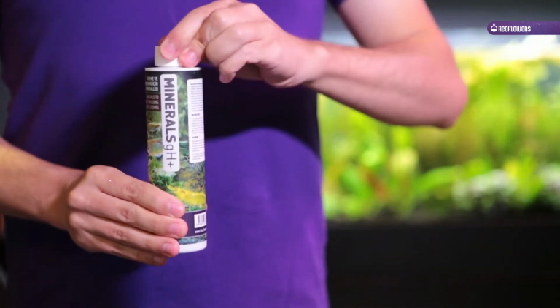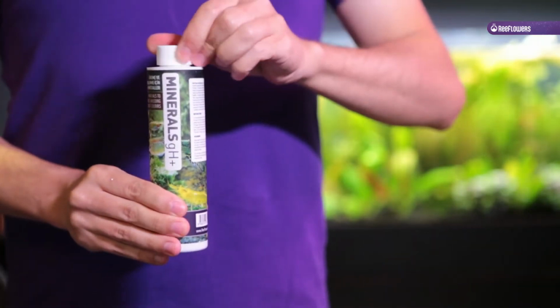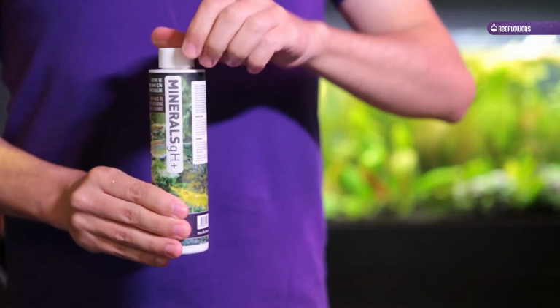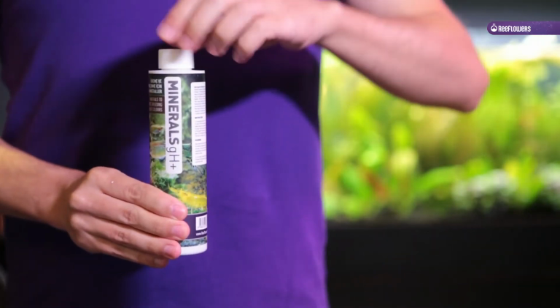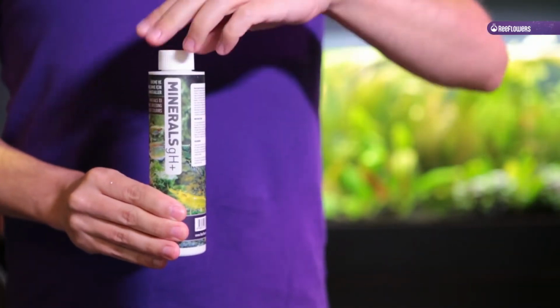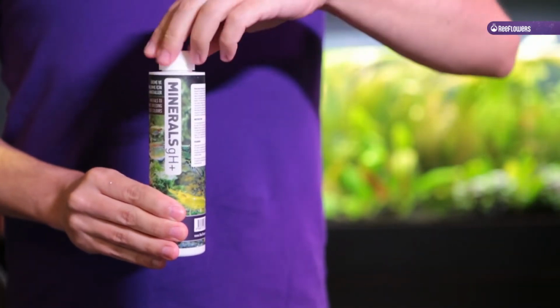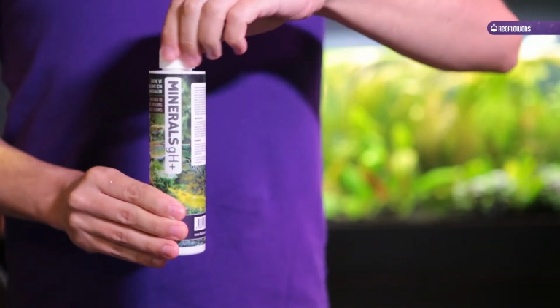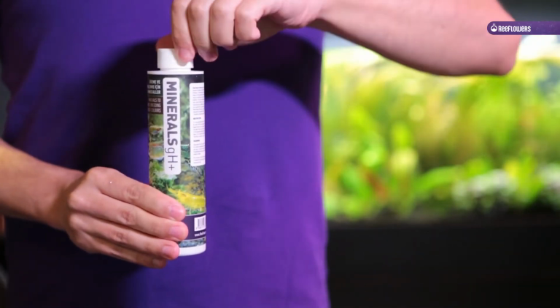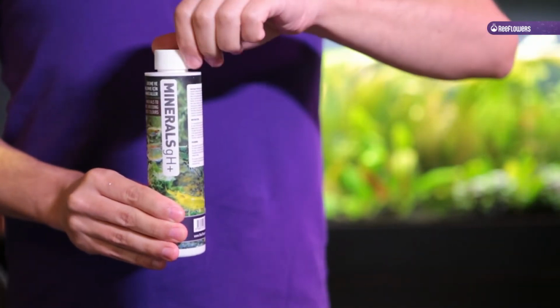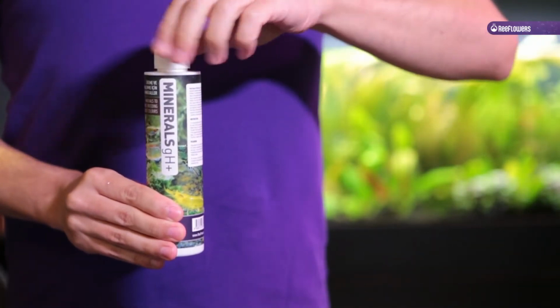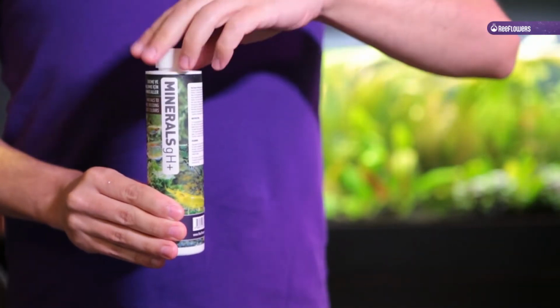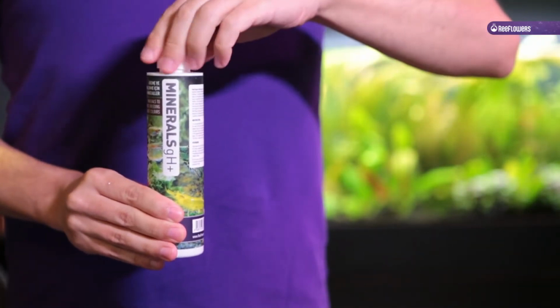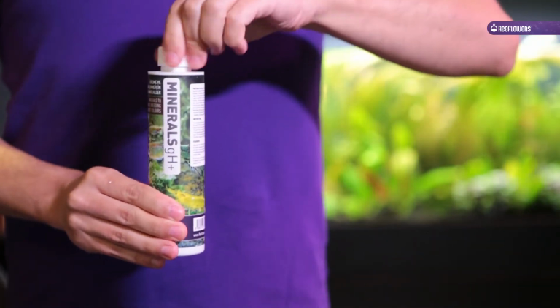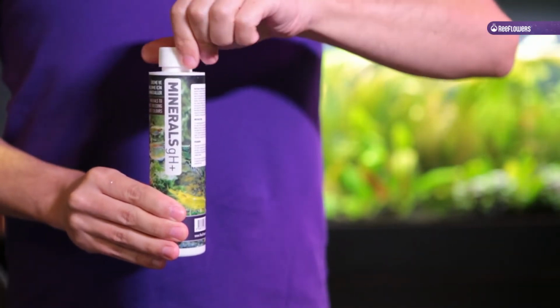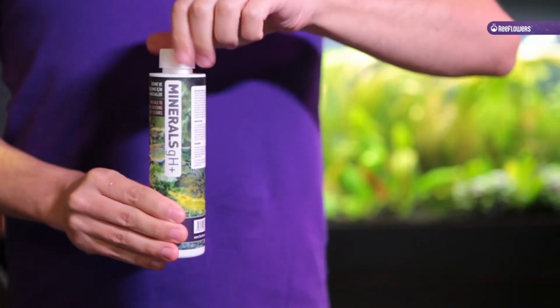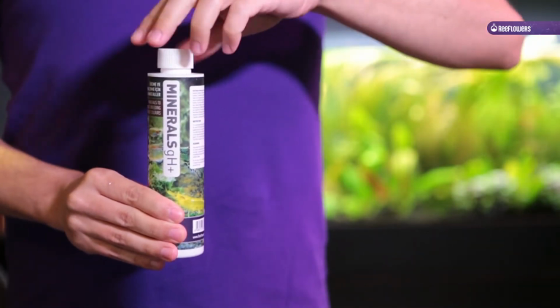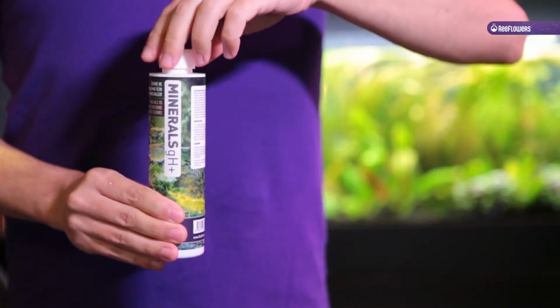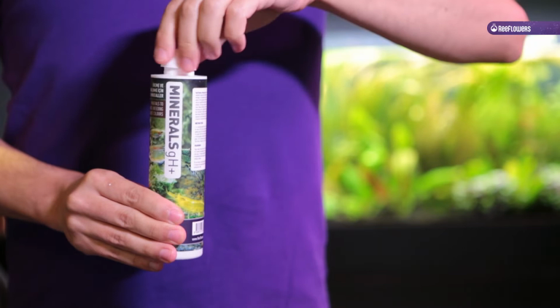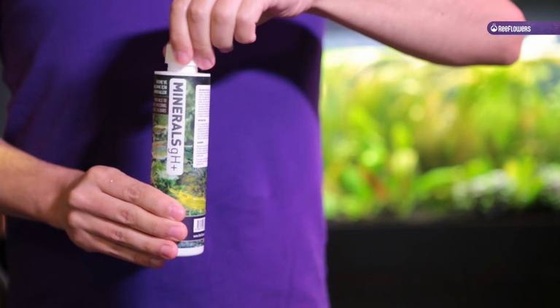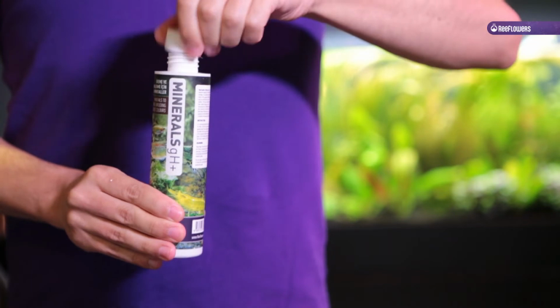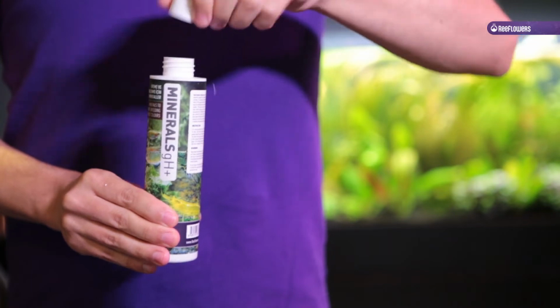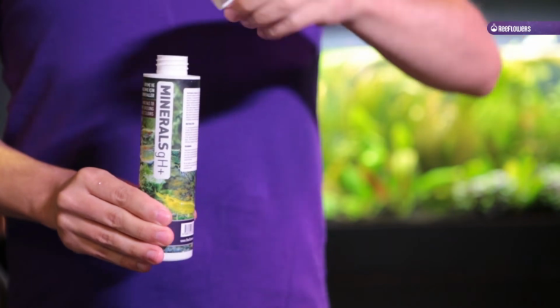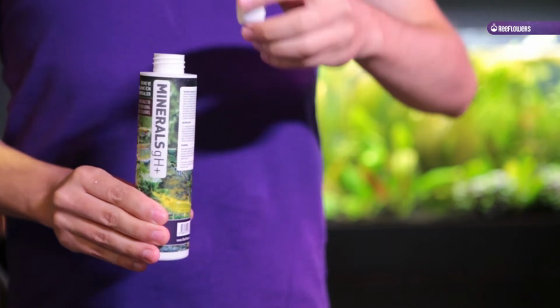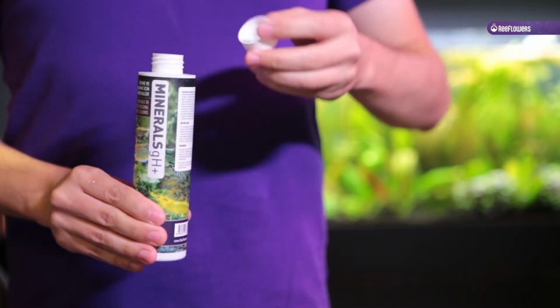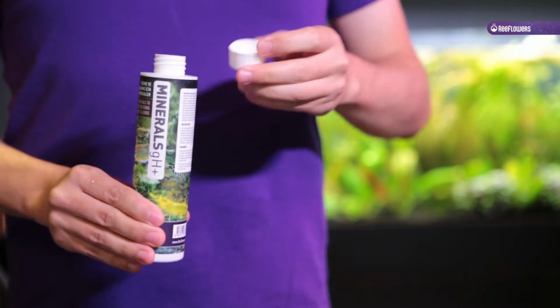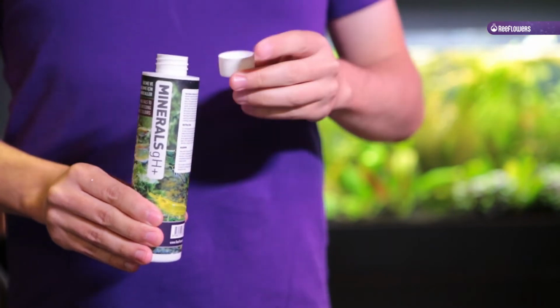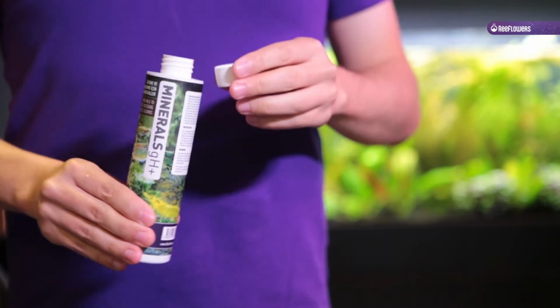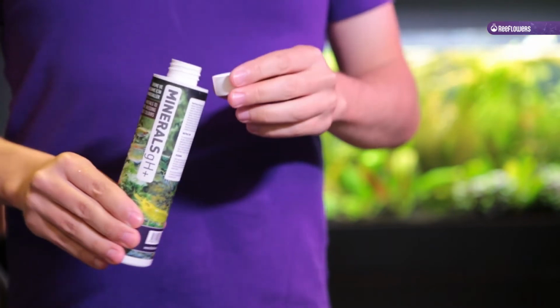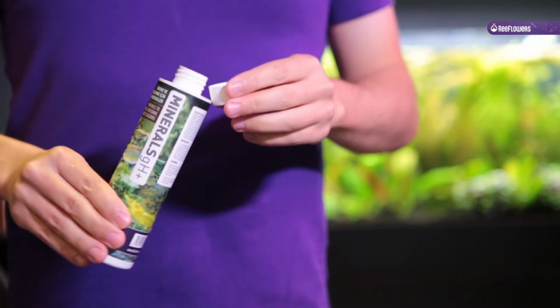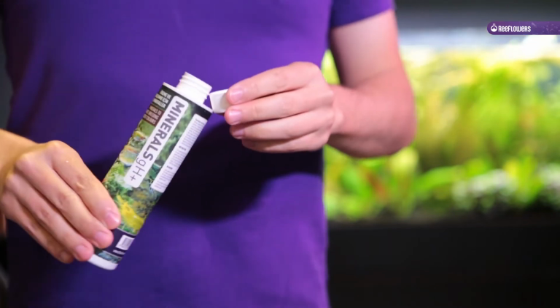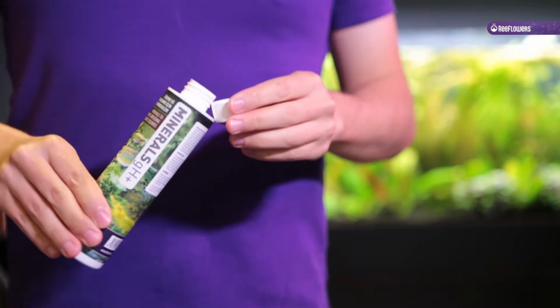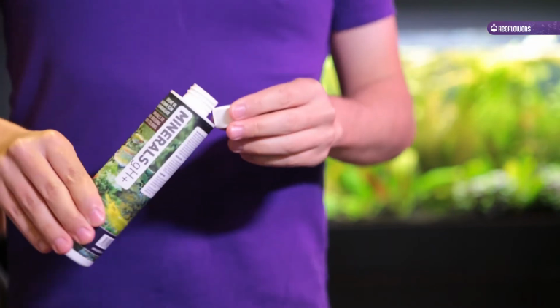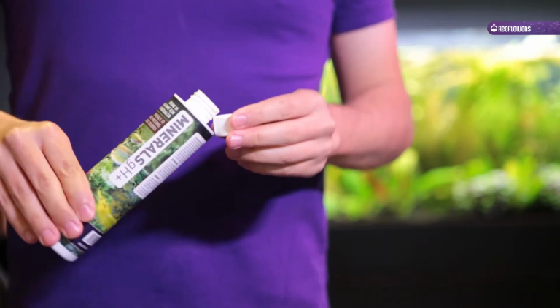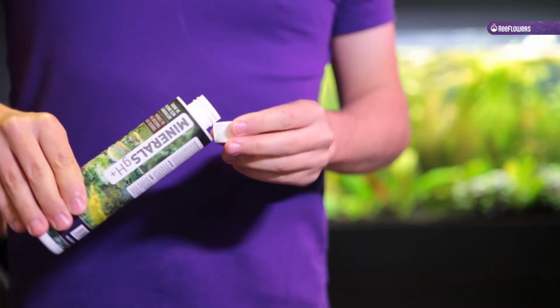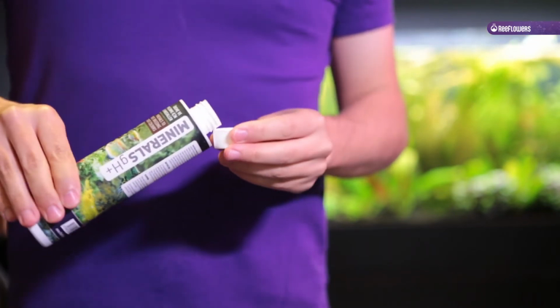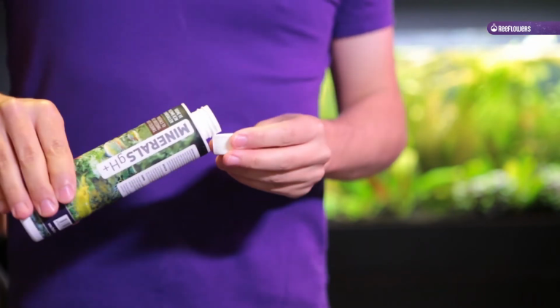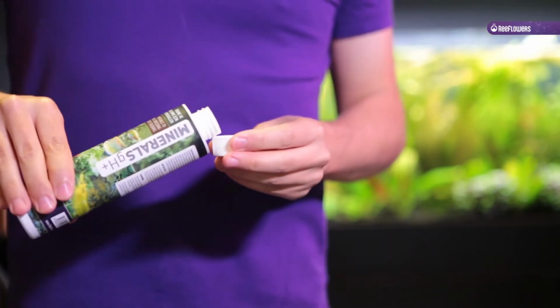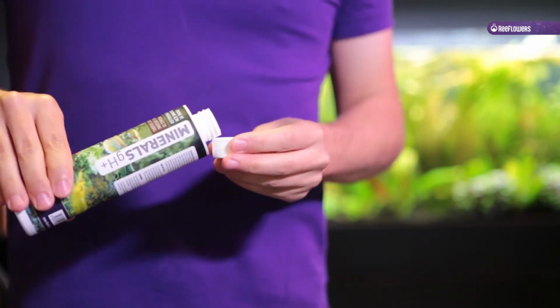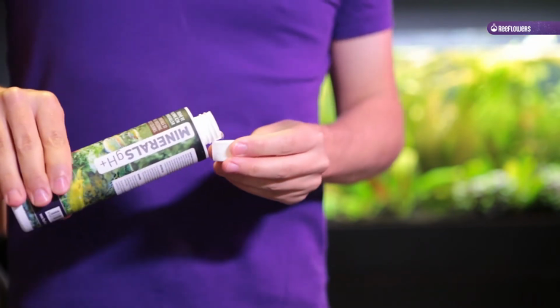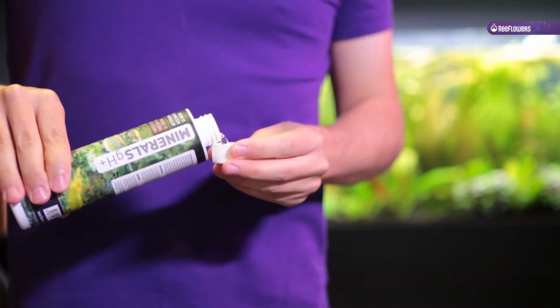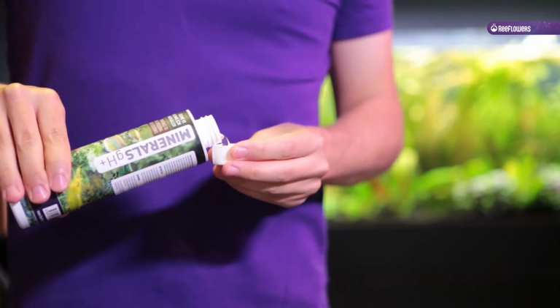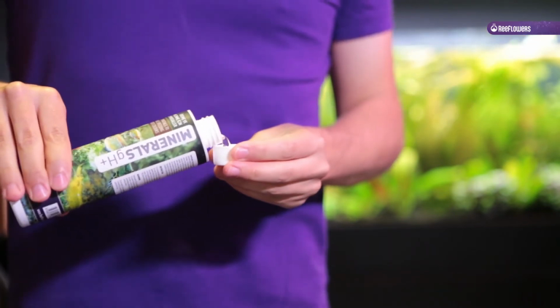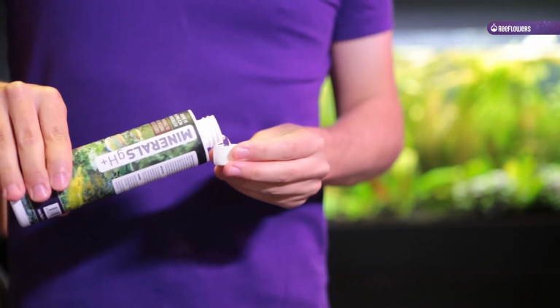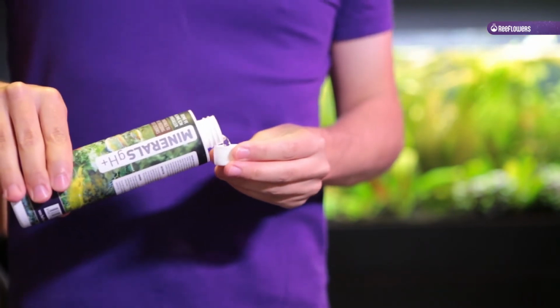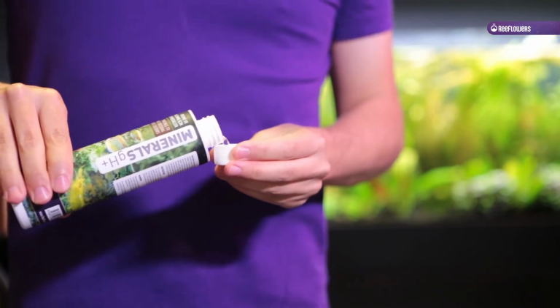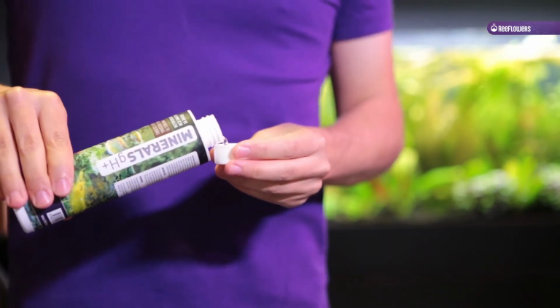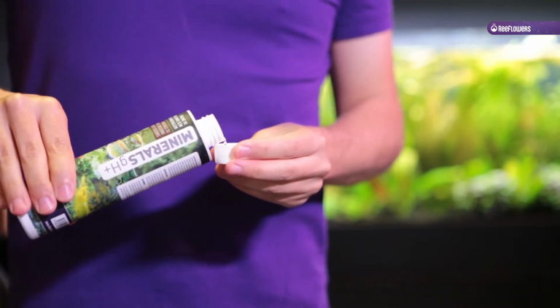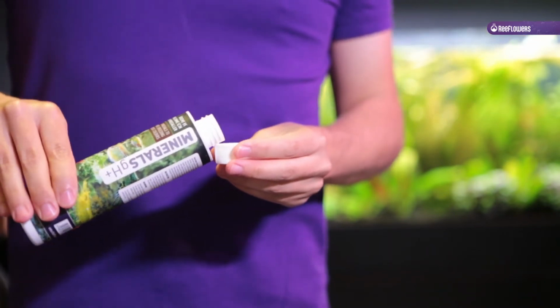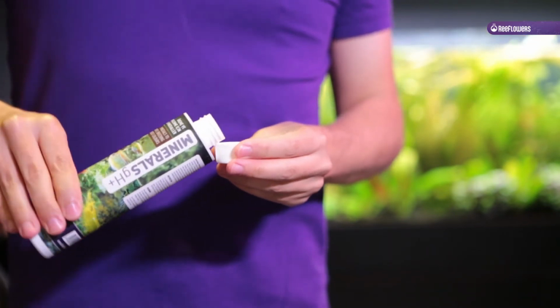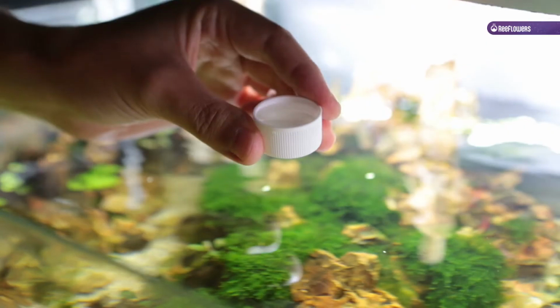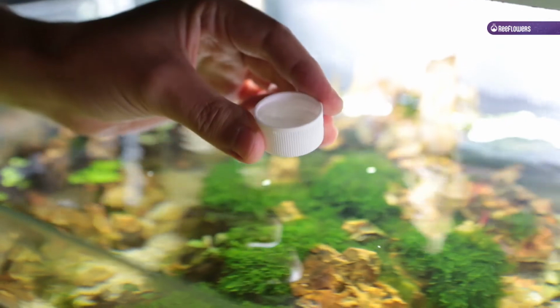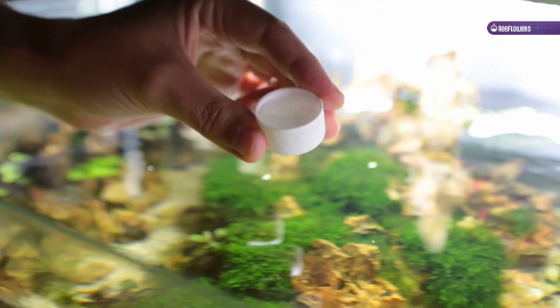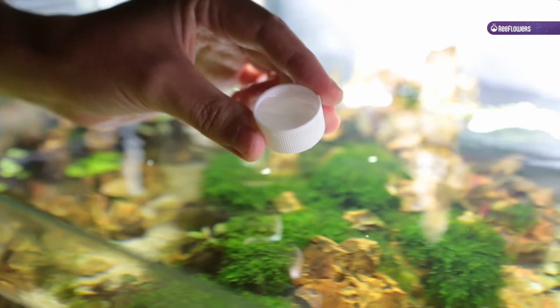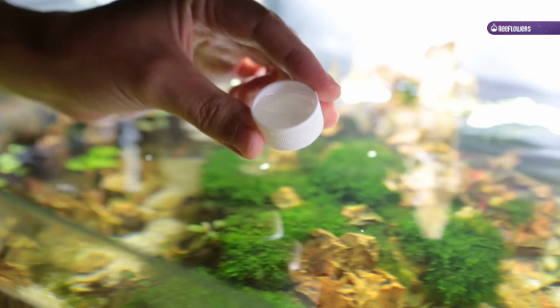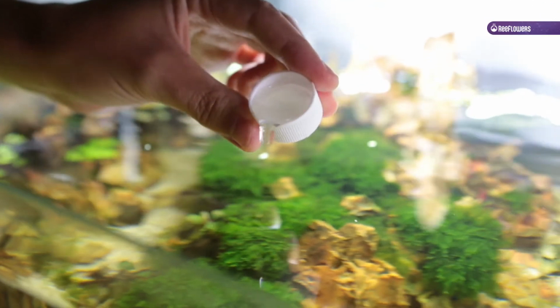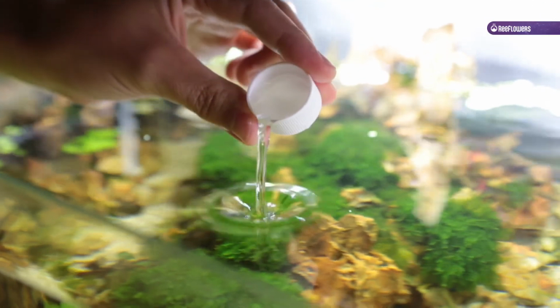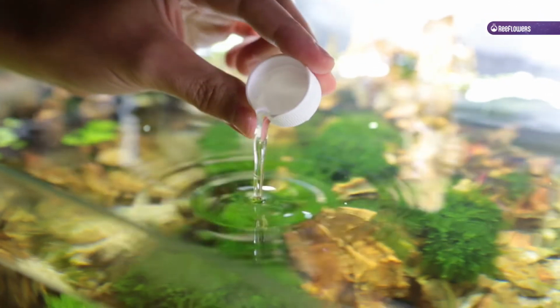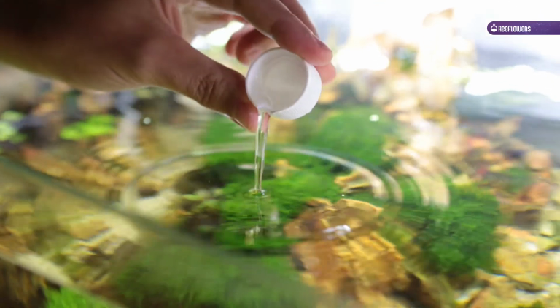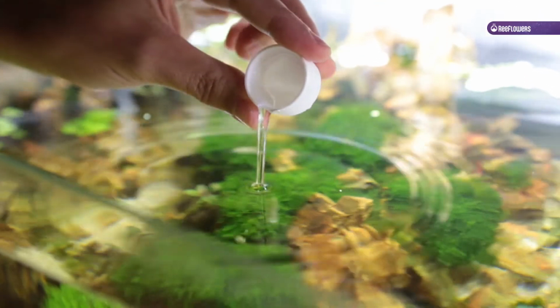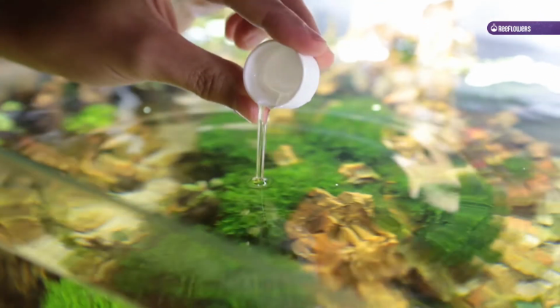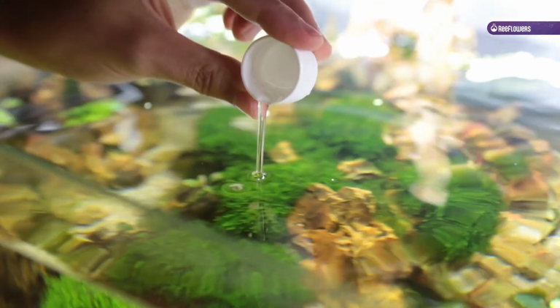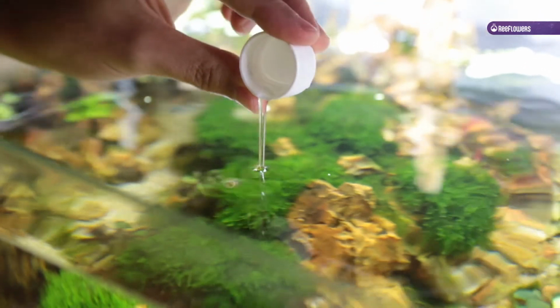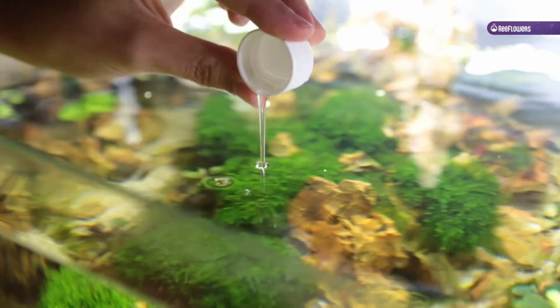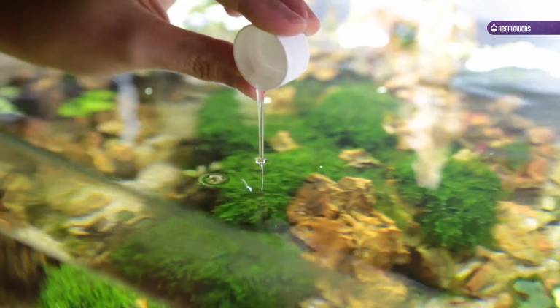Reflowers Minerals GH Plus provides the elements required by freshwater fish and shrimps, creating a healthier environment and boosting vitality.